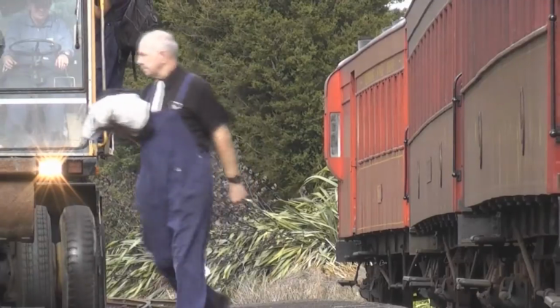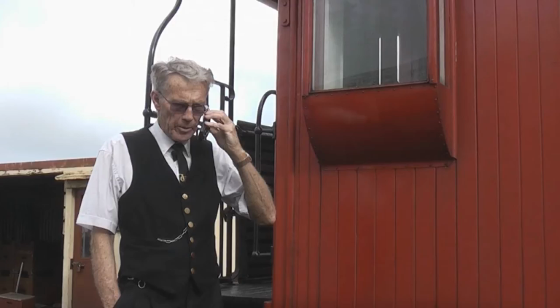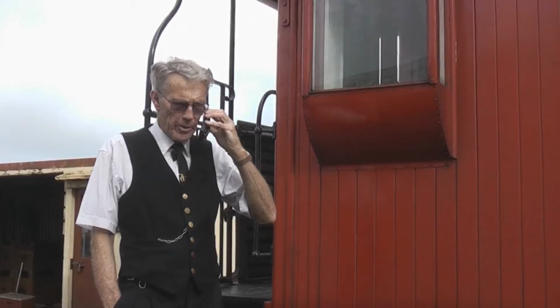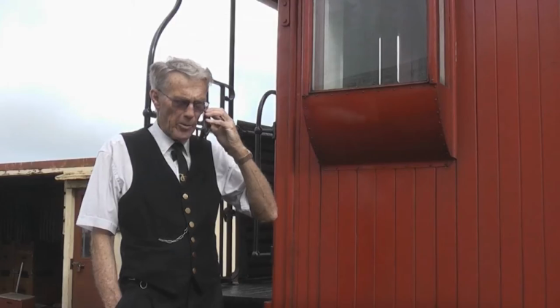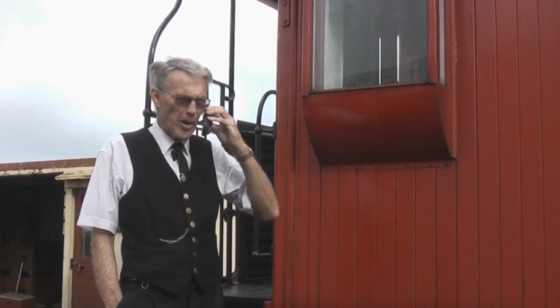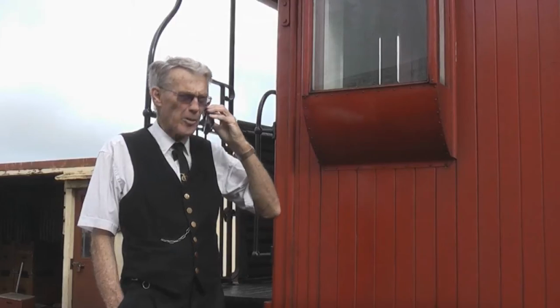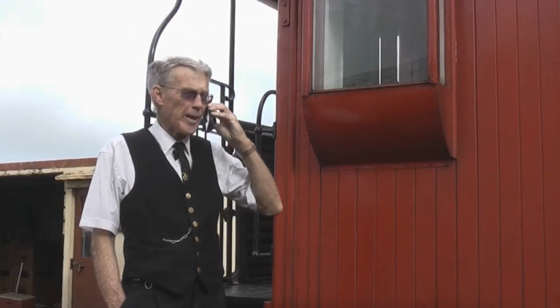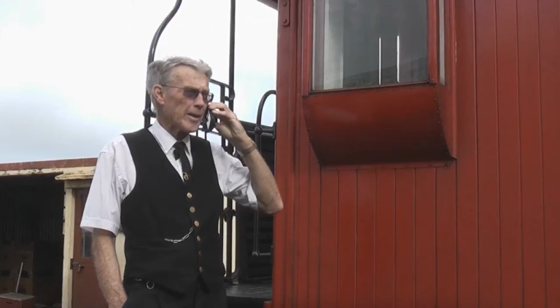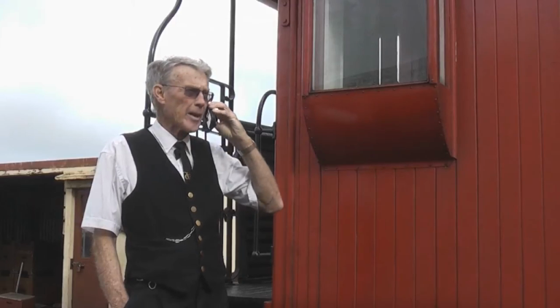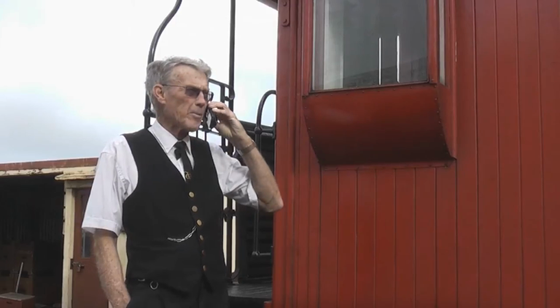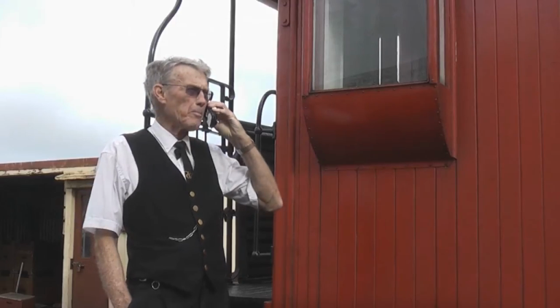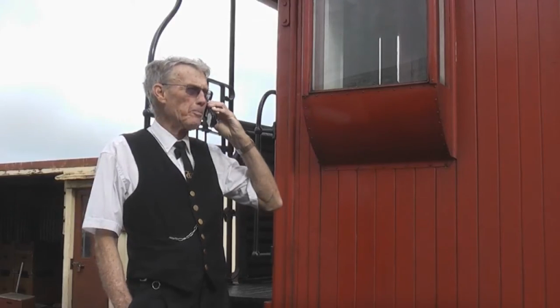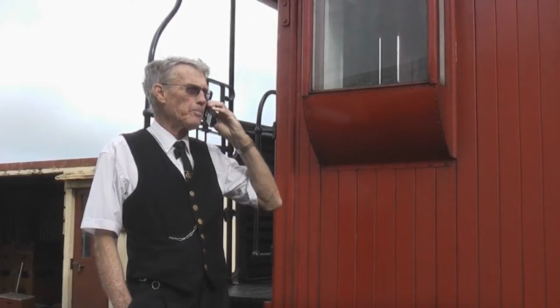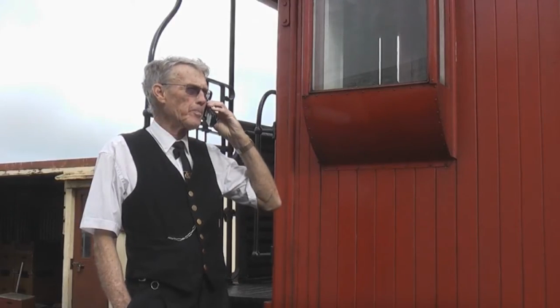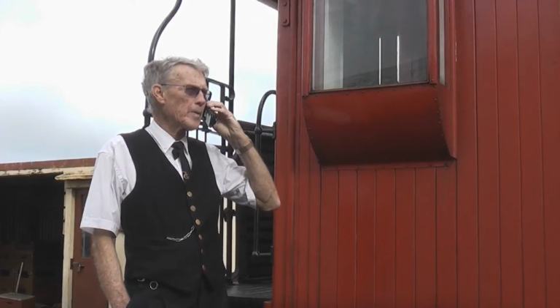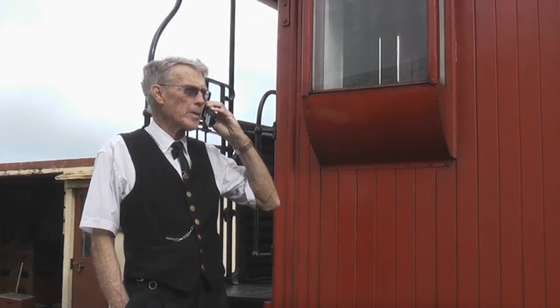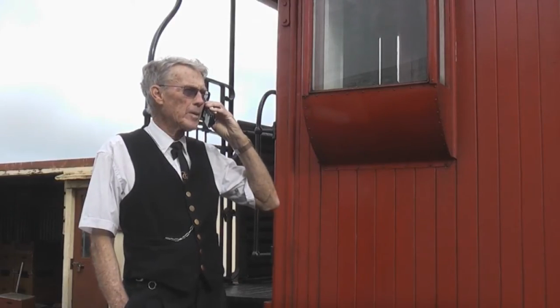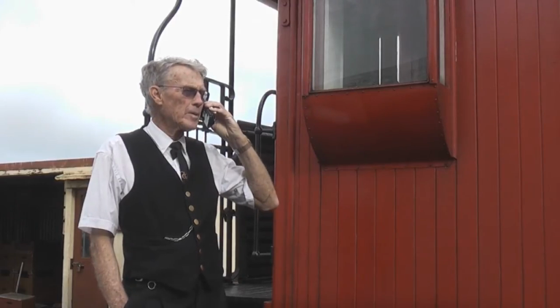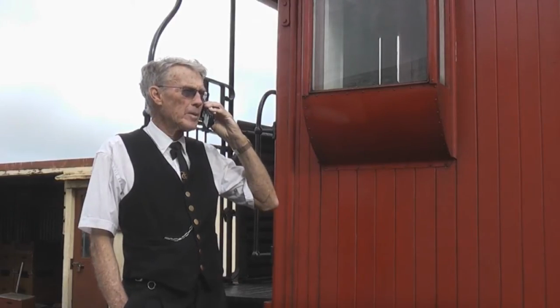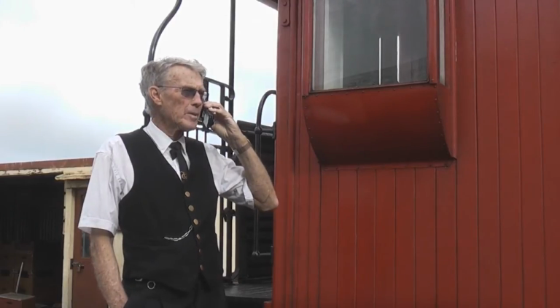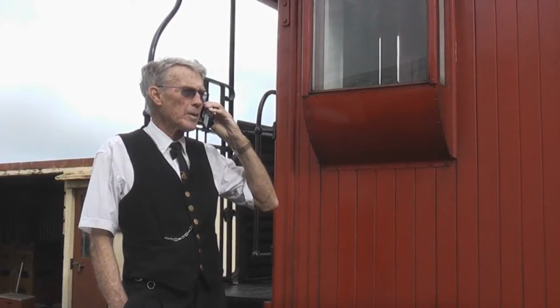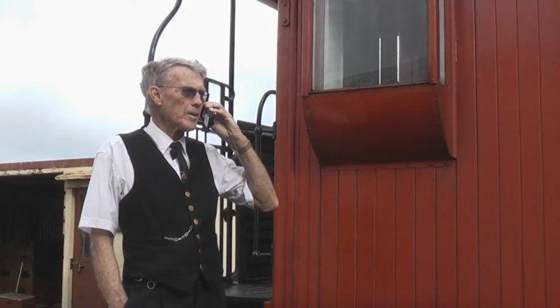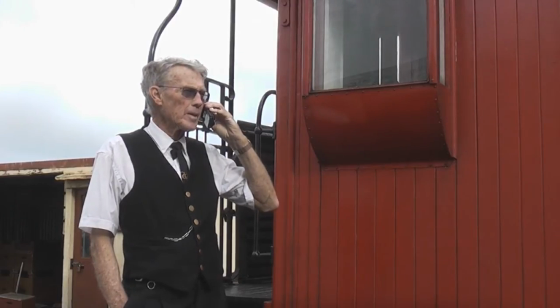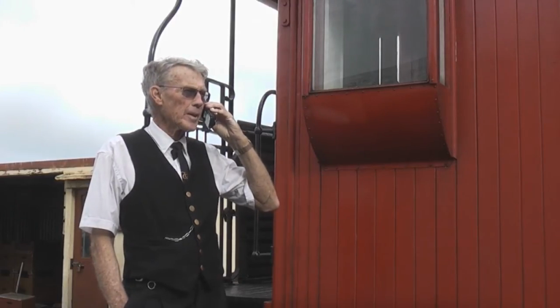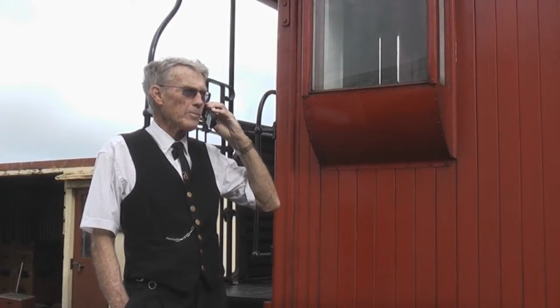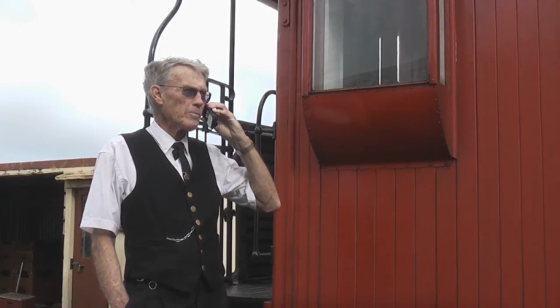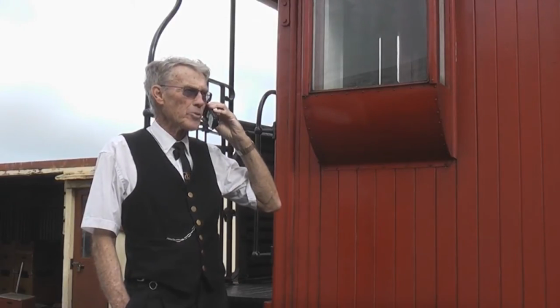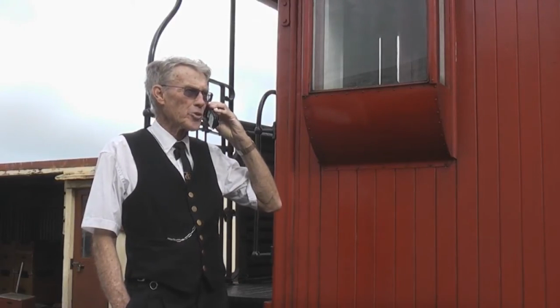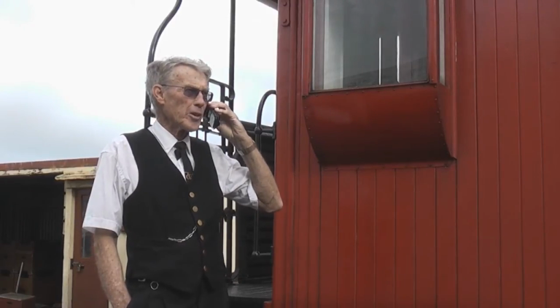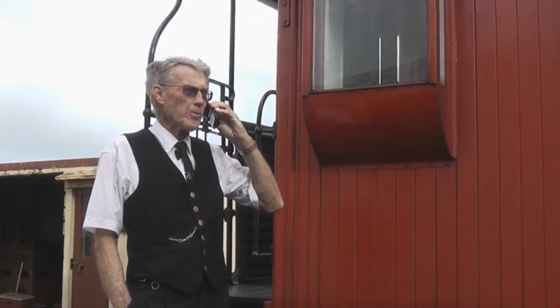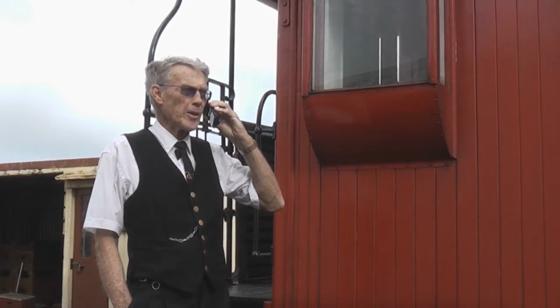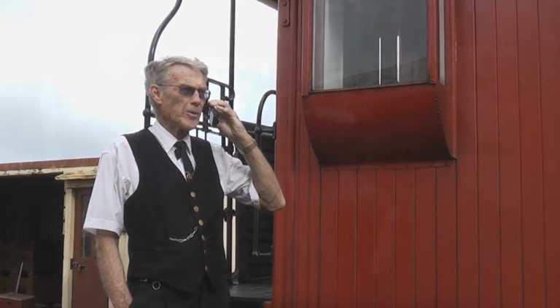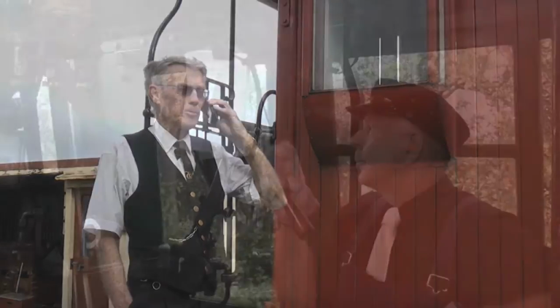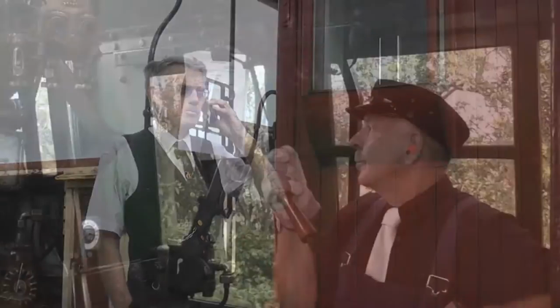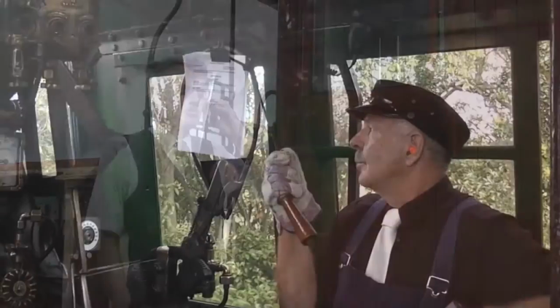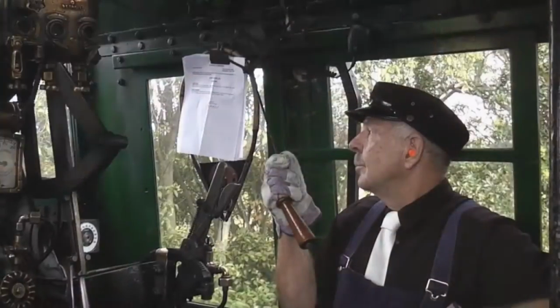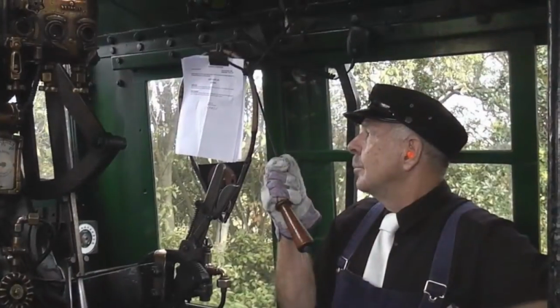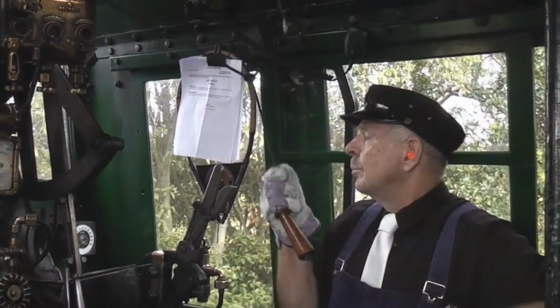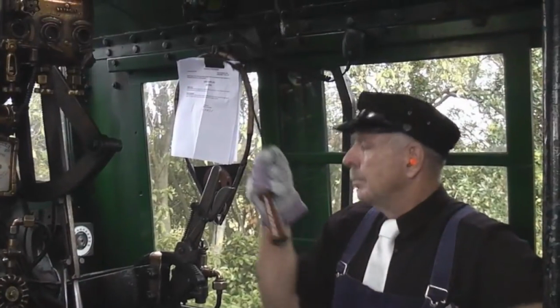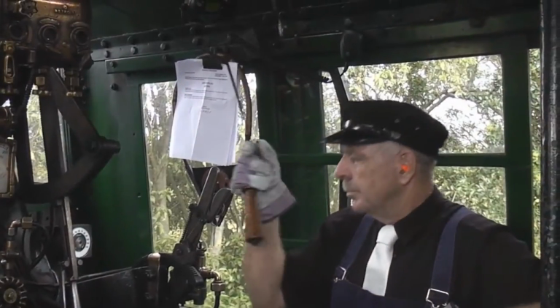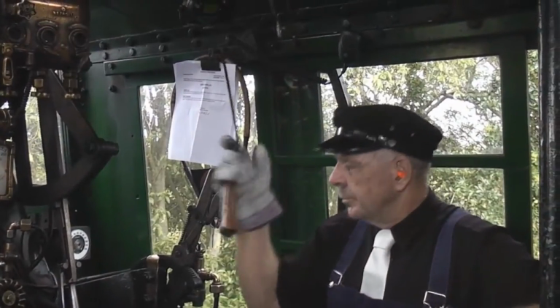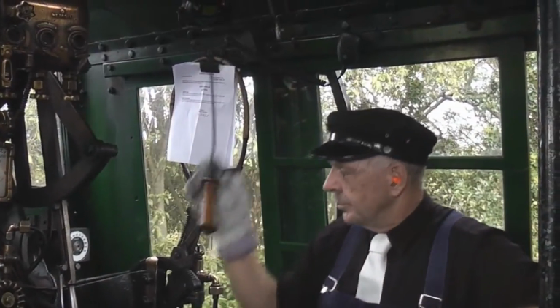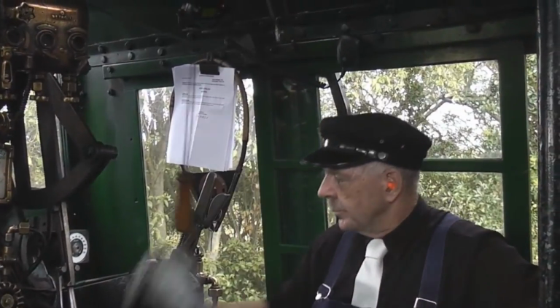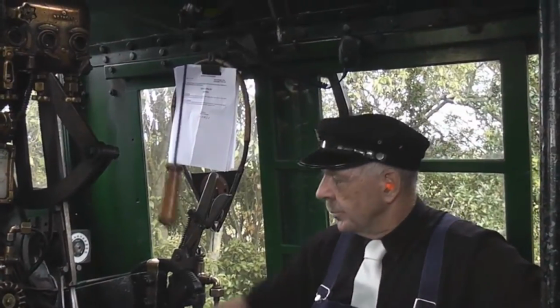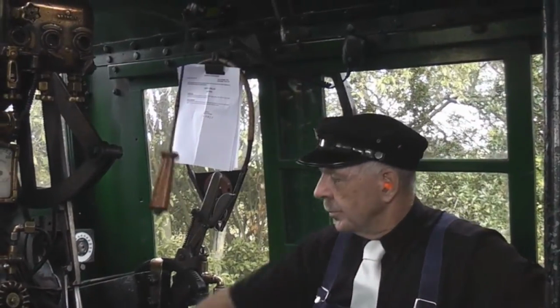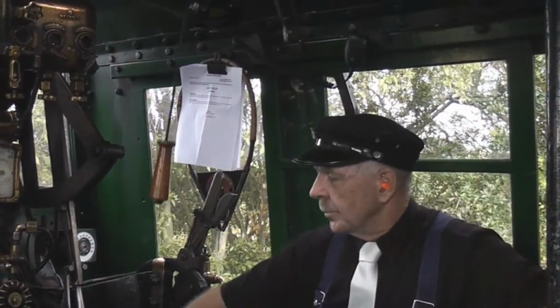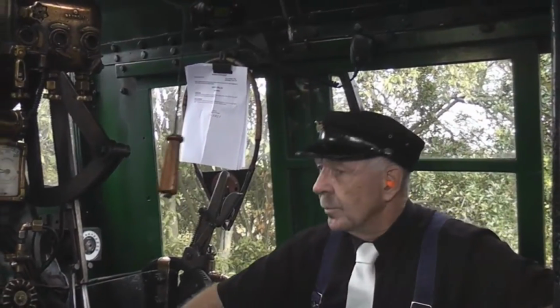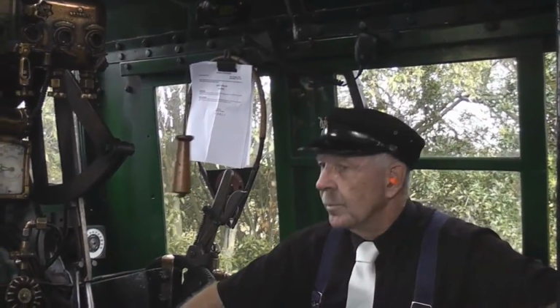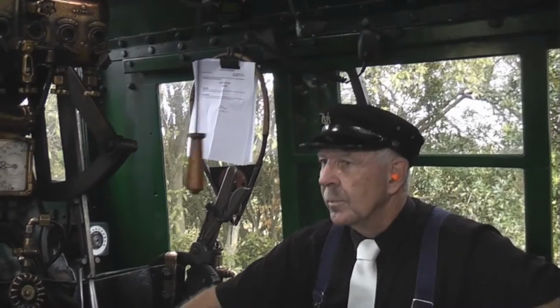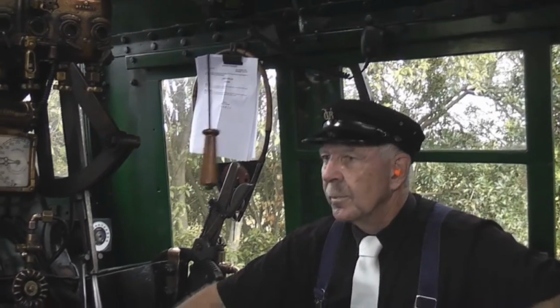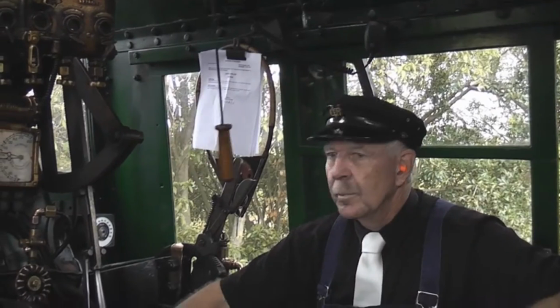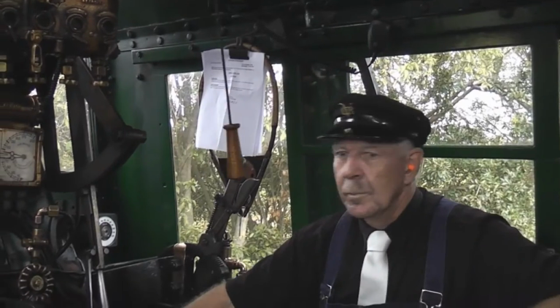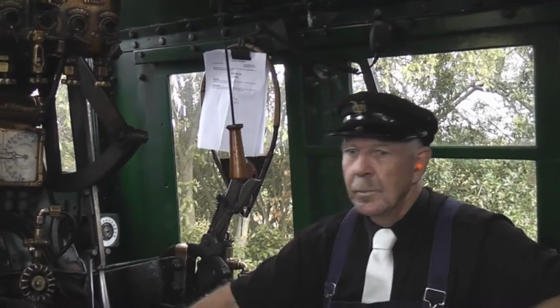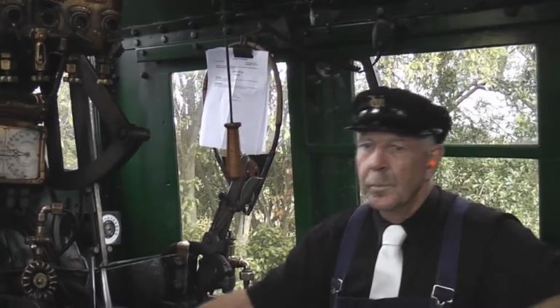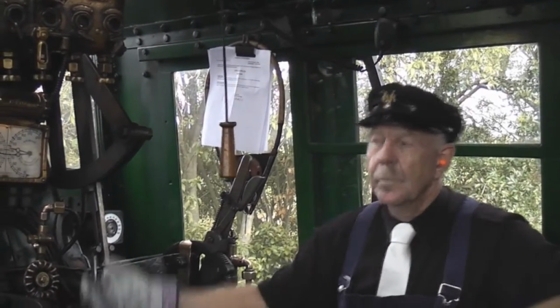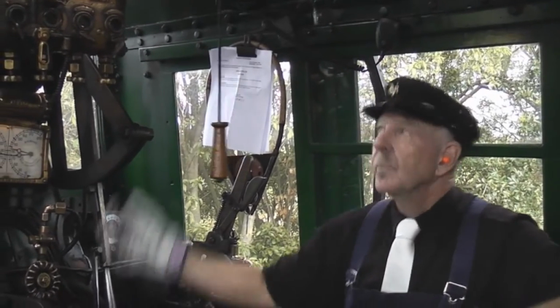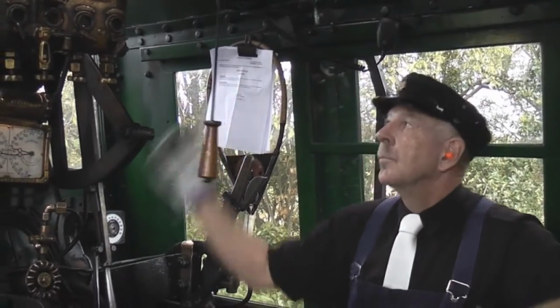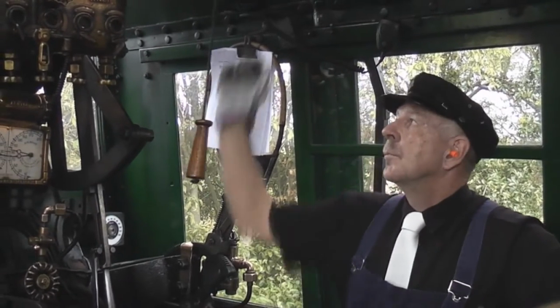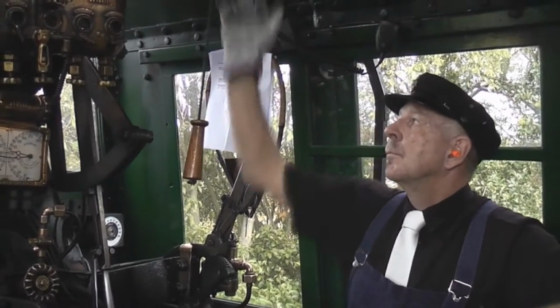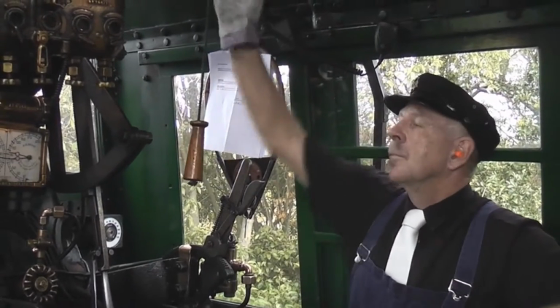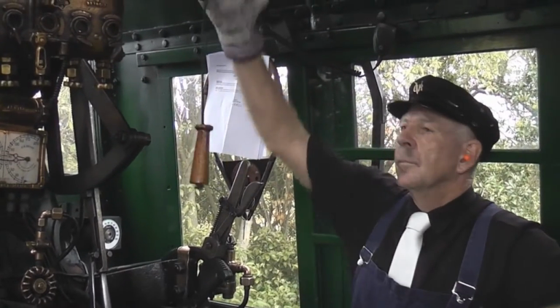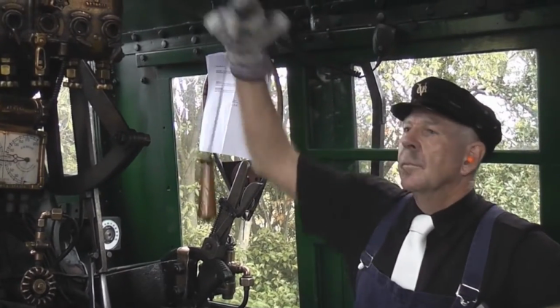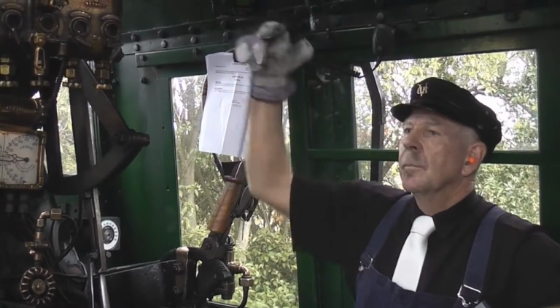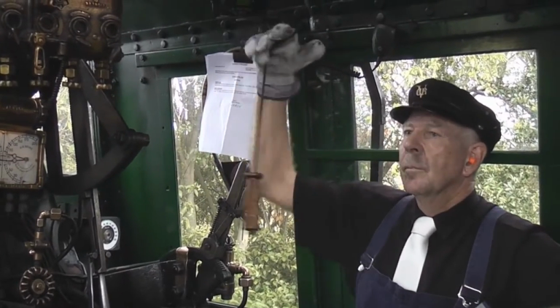Guard Brett Green rings train control to inform them of the train's departure, as the empty service heads up the track to Glenbrook station.